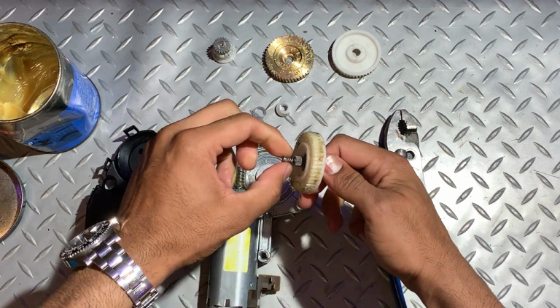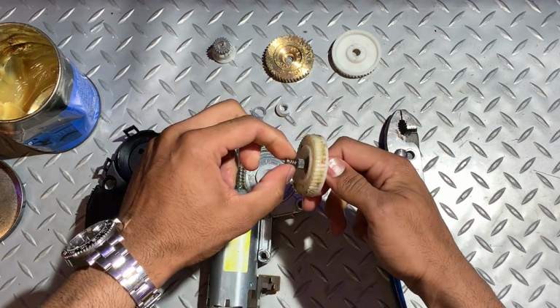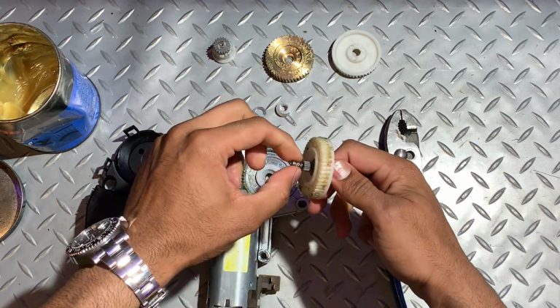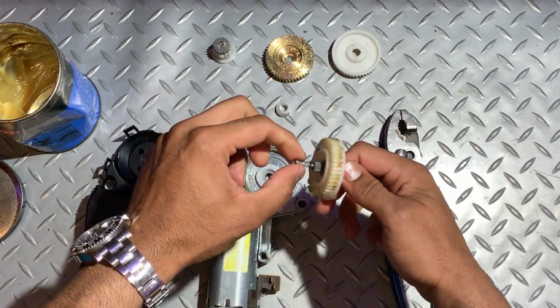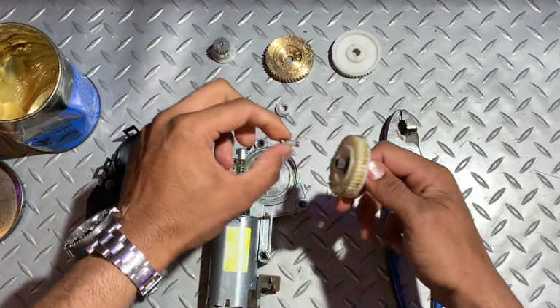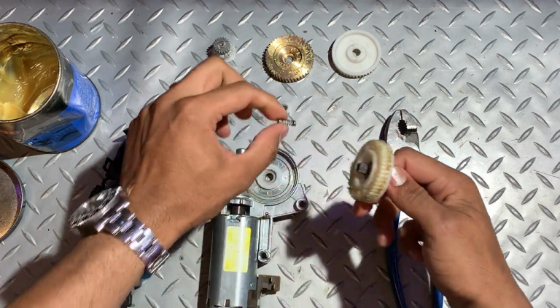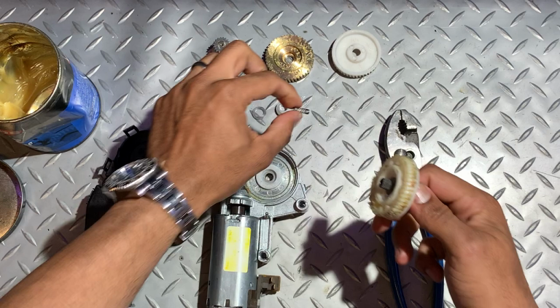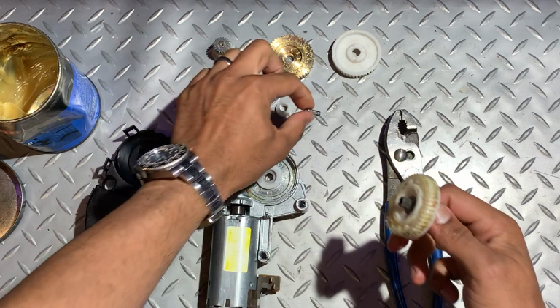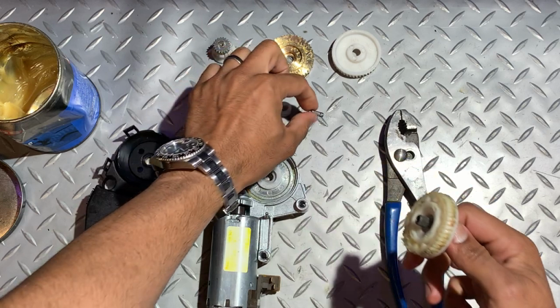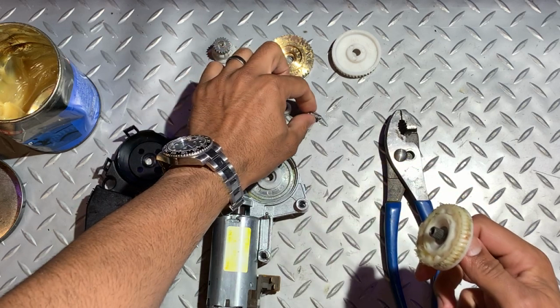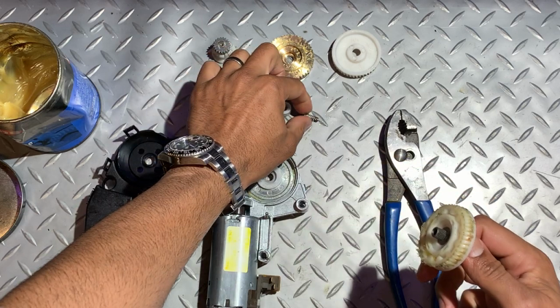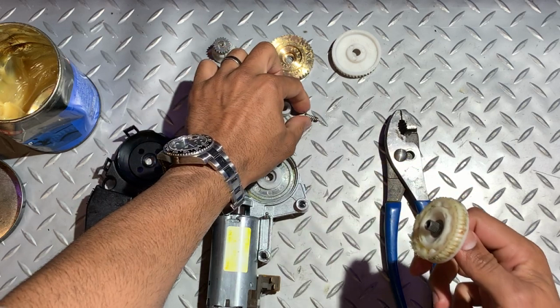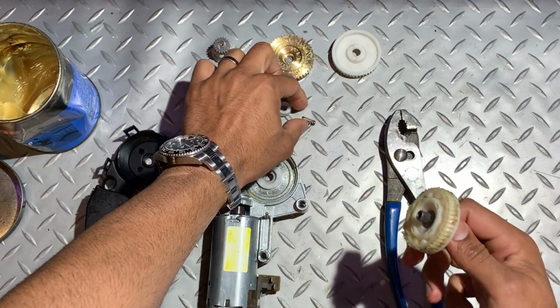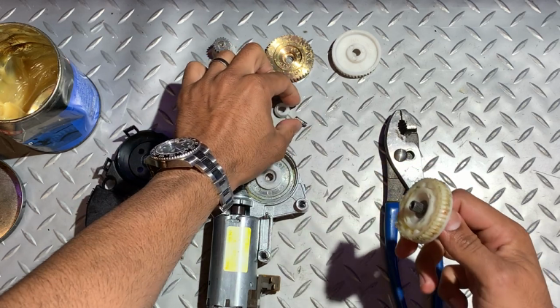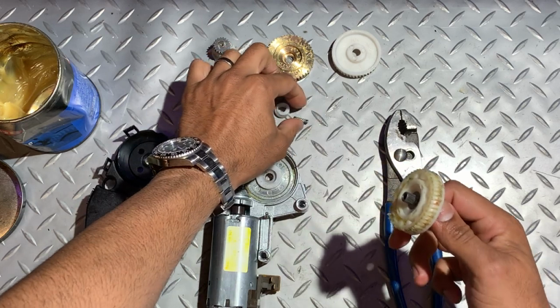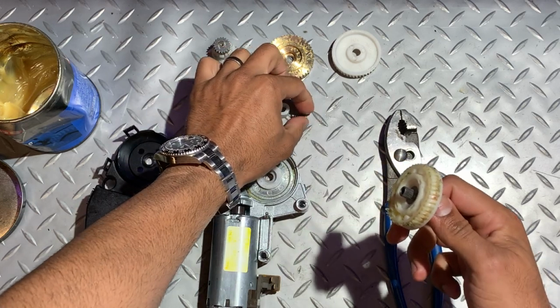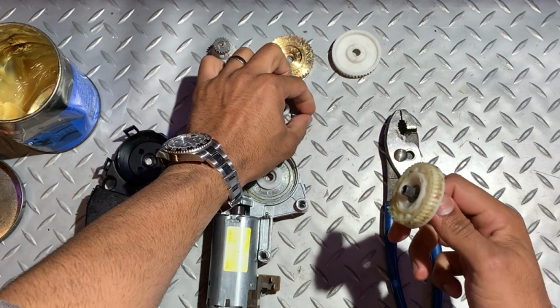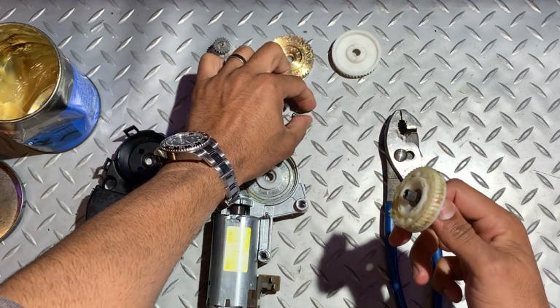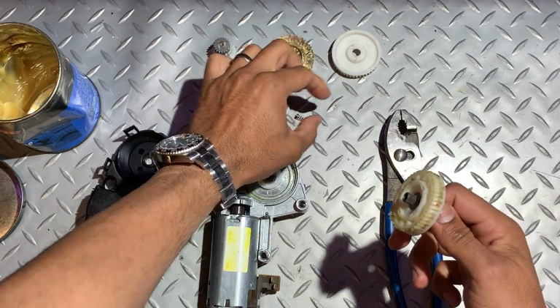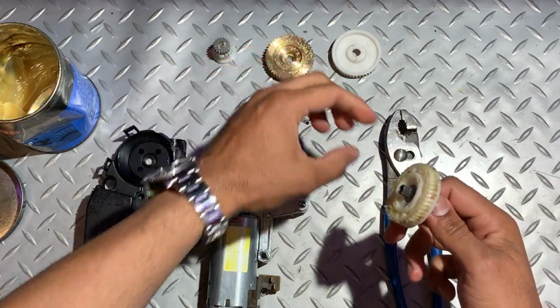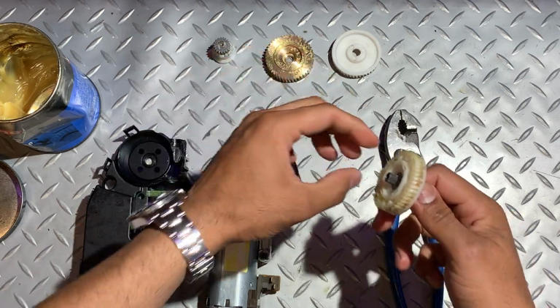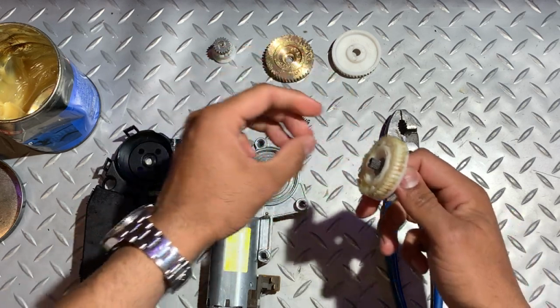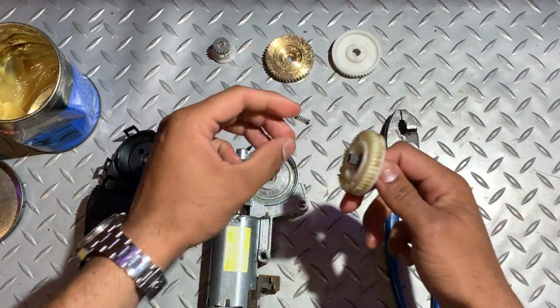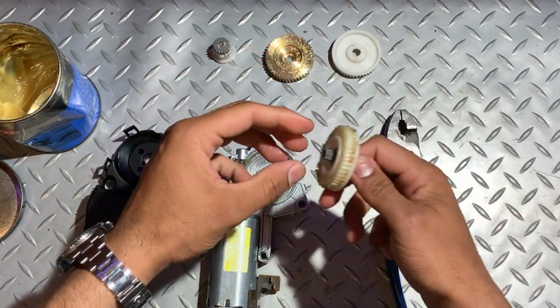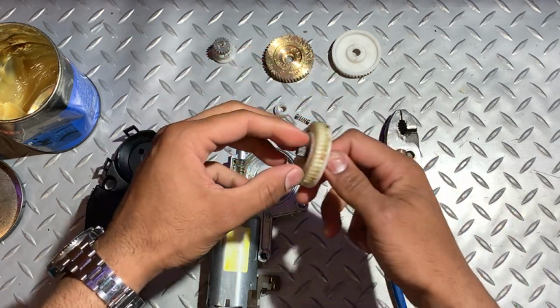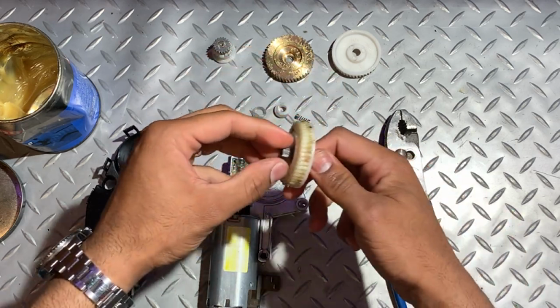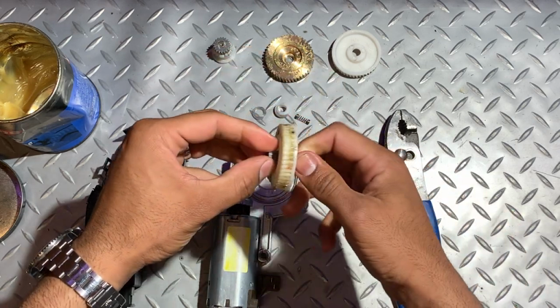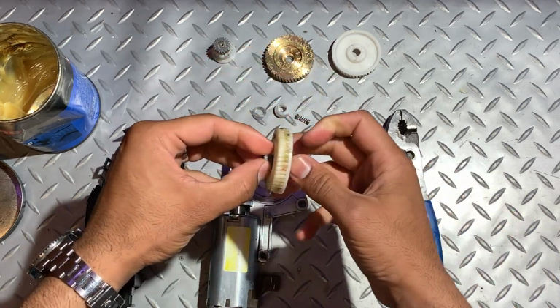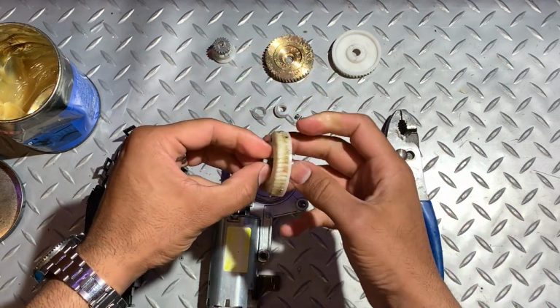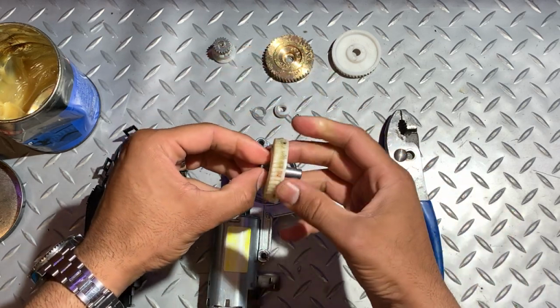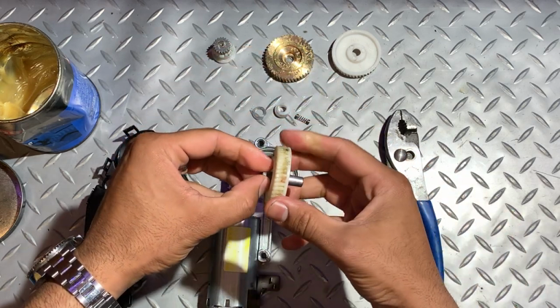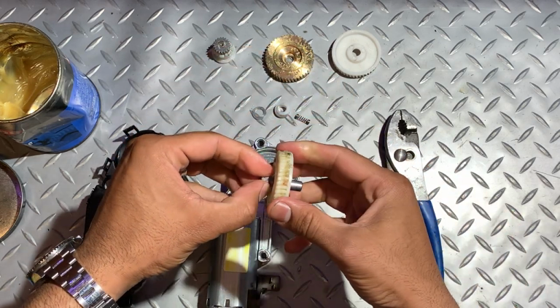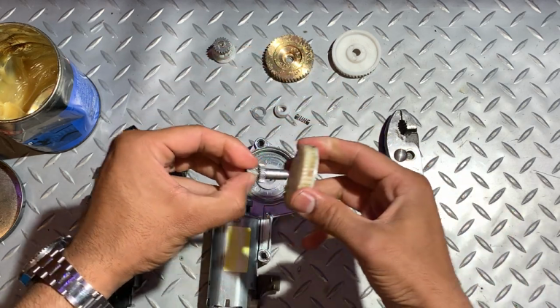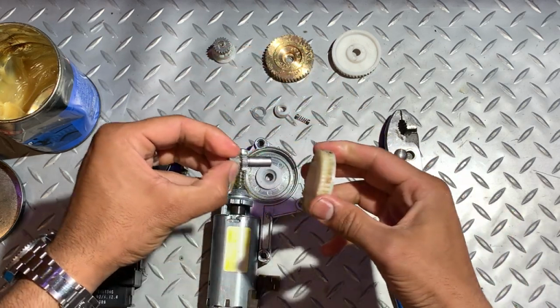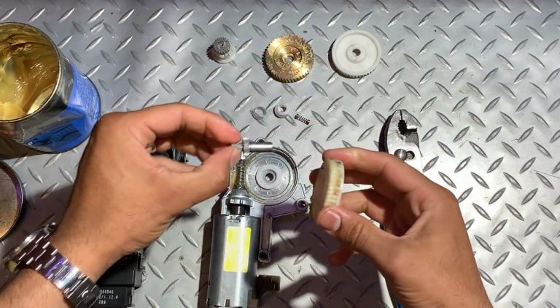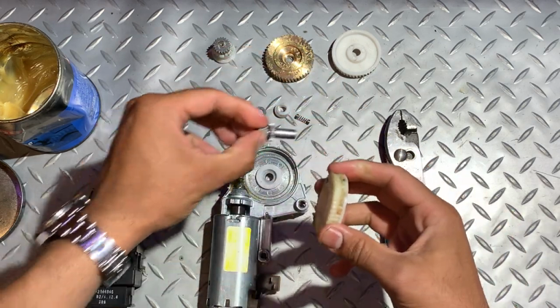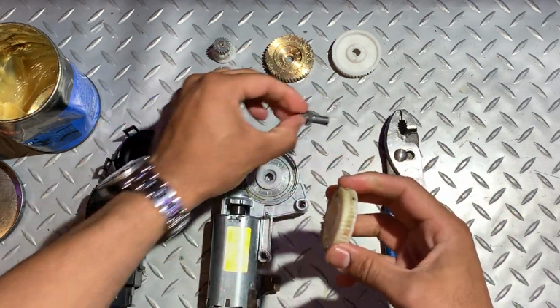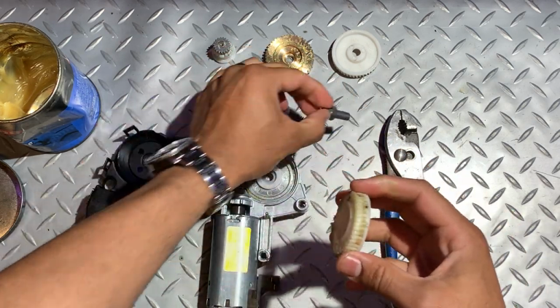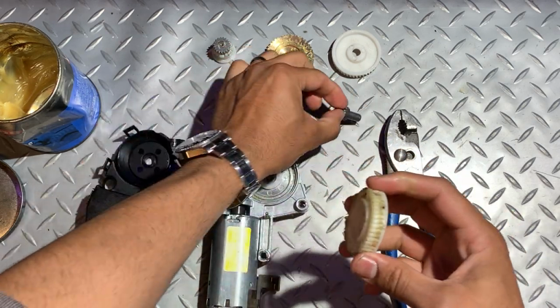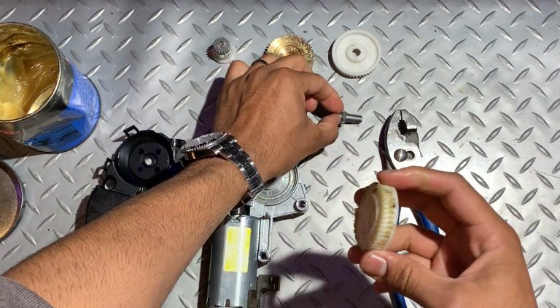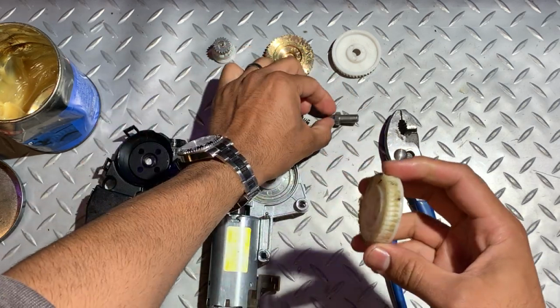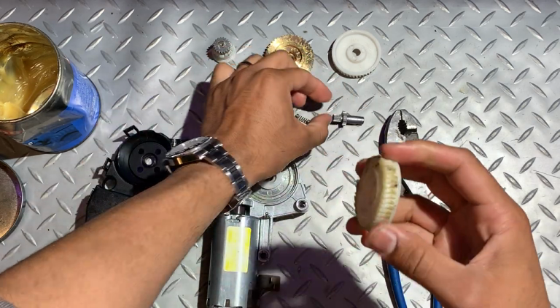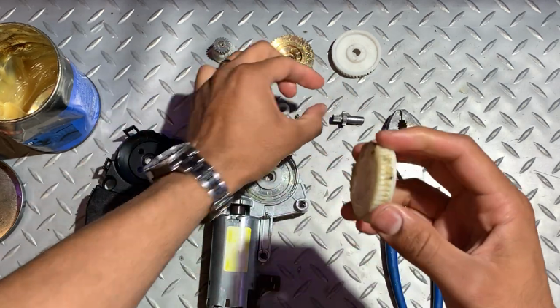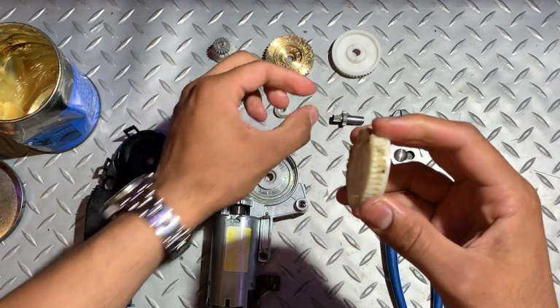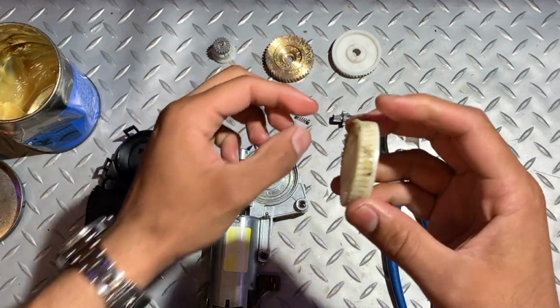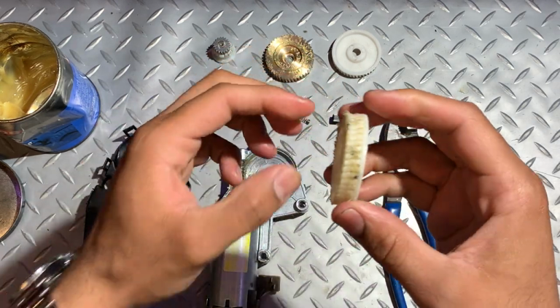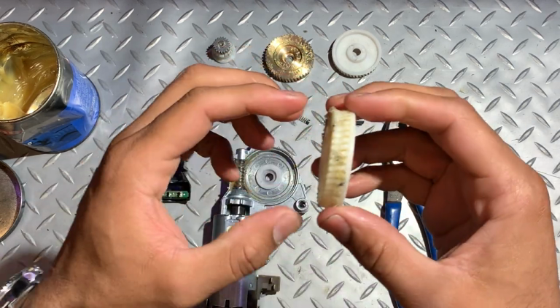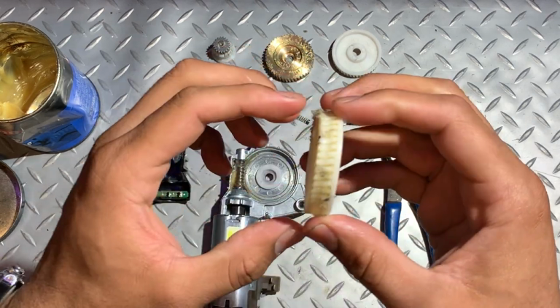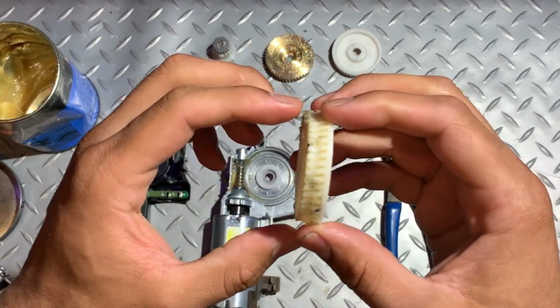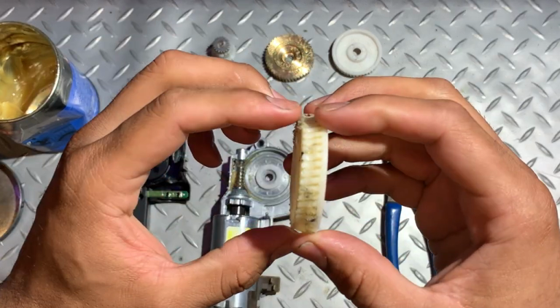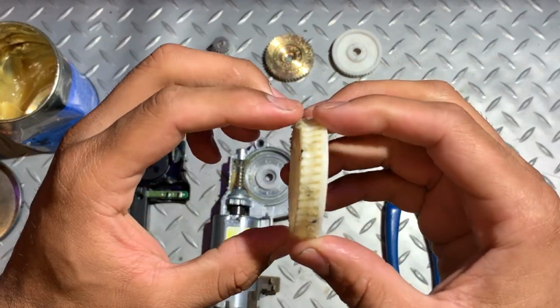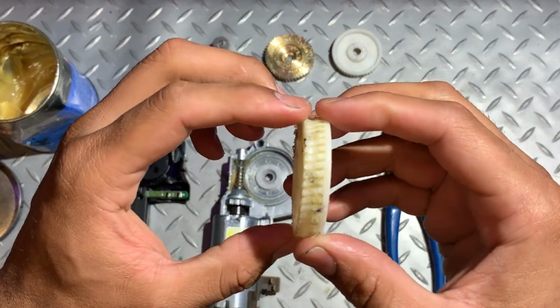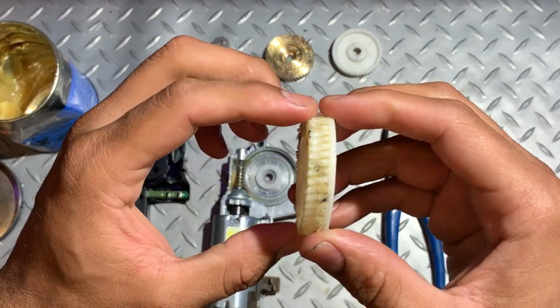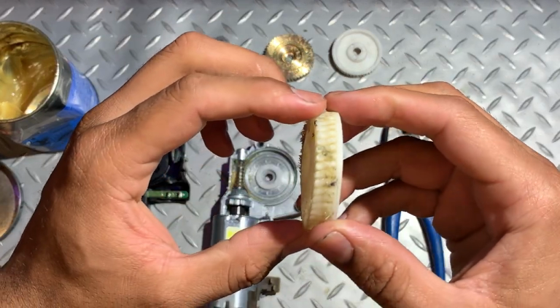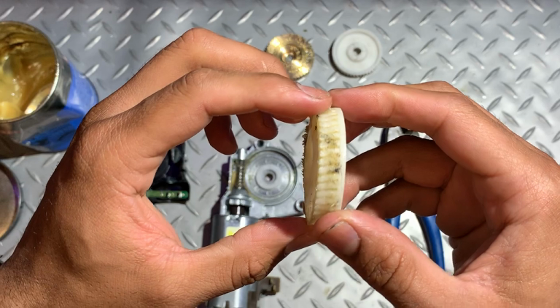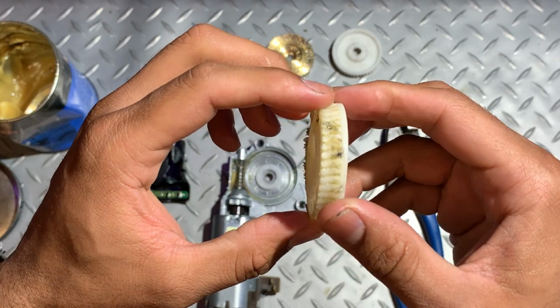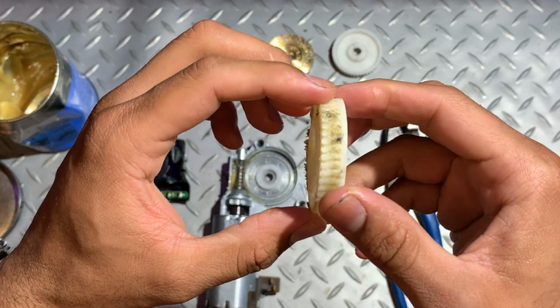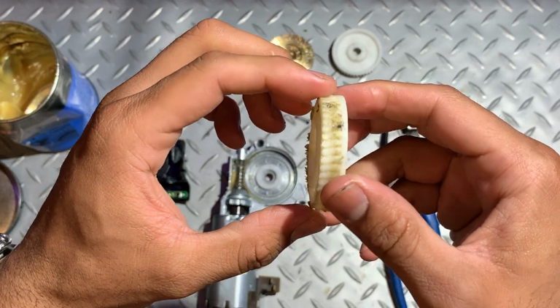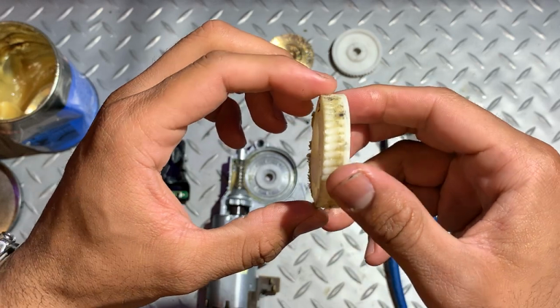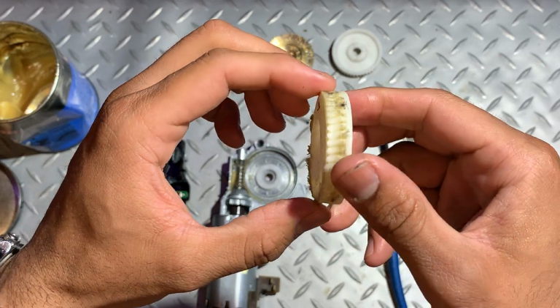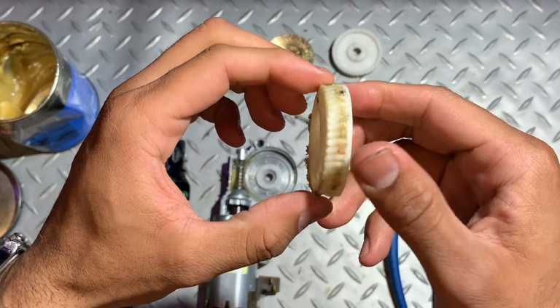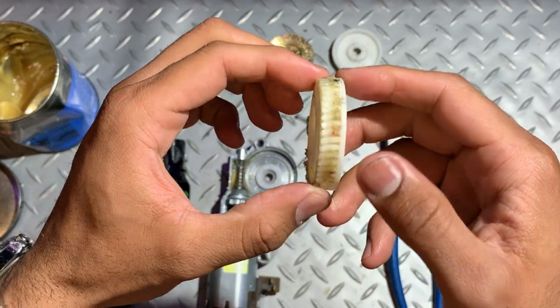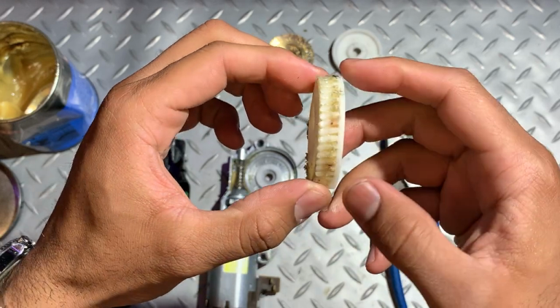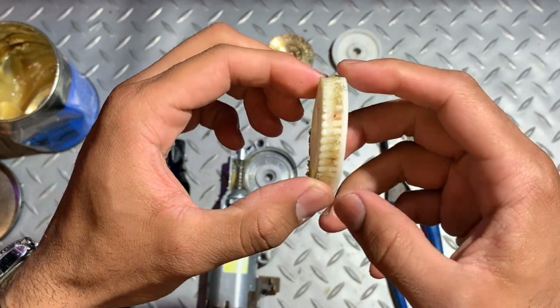Place the spring to one side and remove the spindle. You will see this gear is very badly worn.